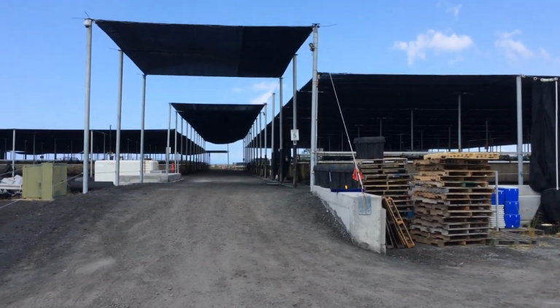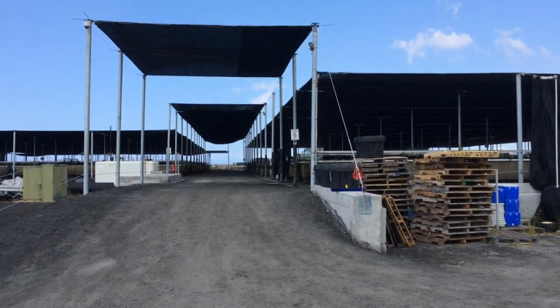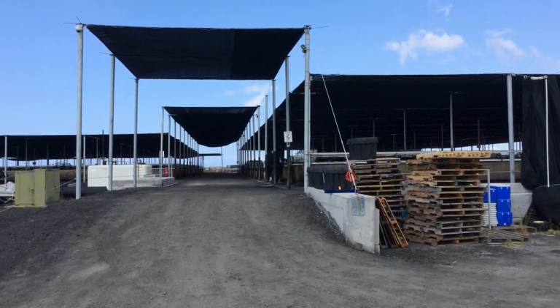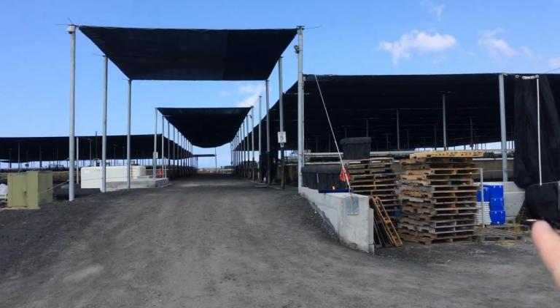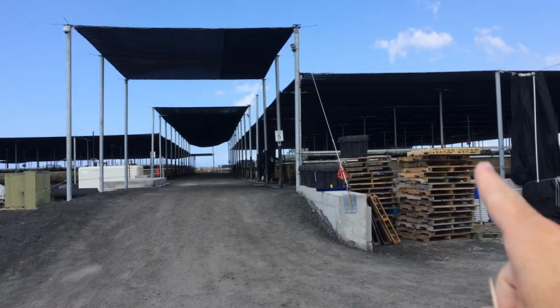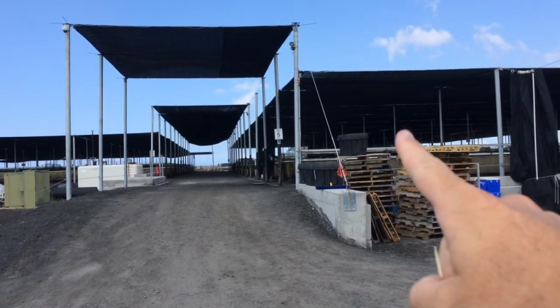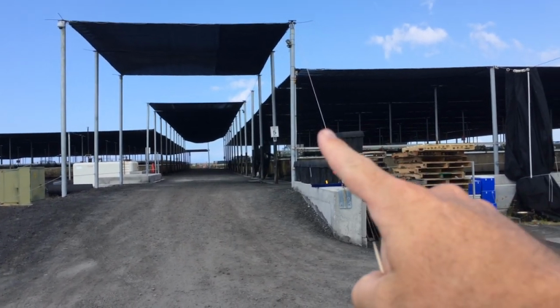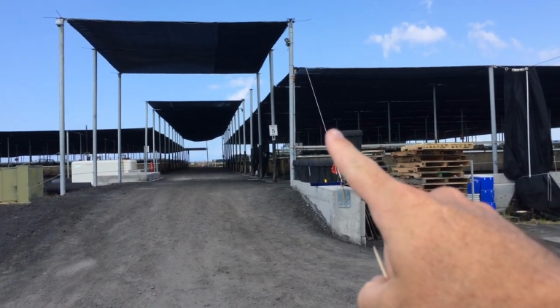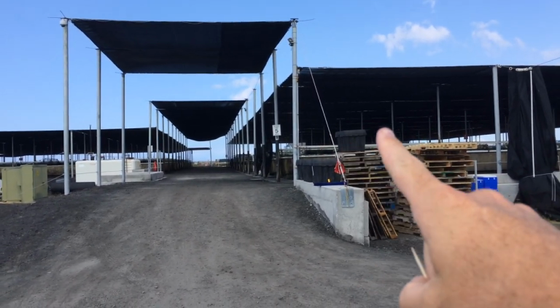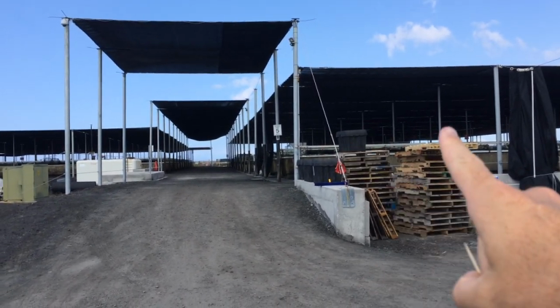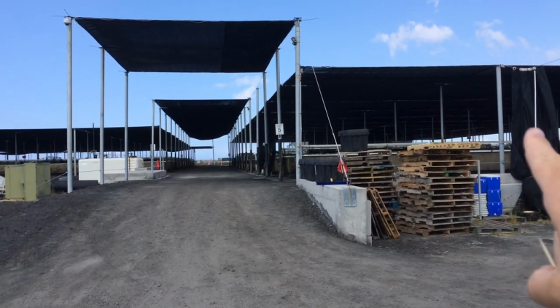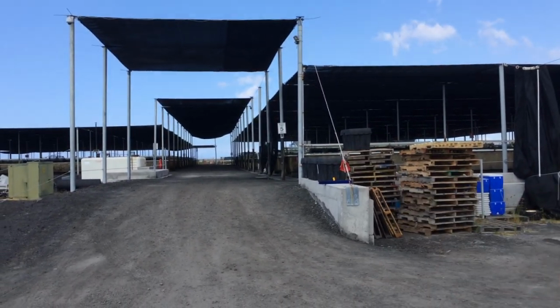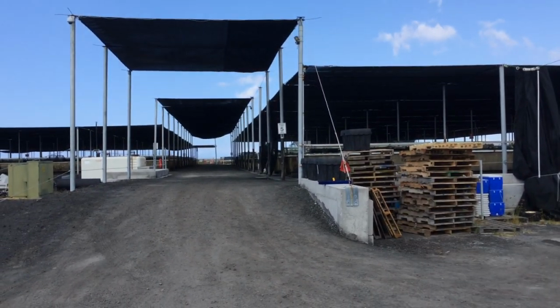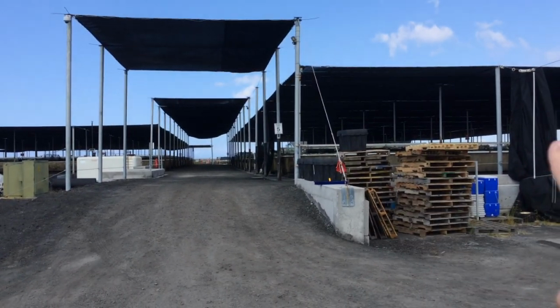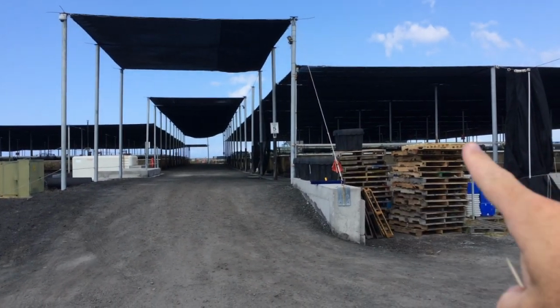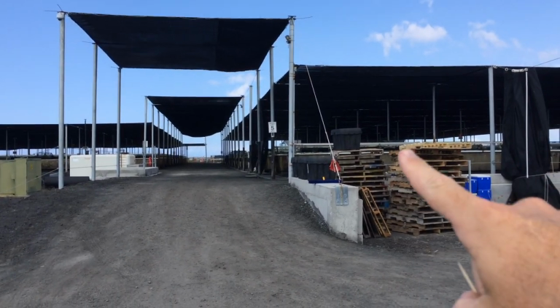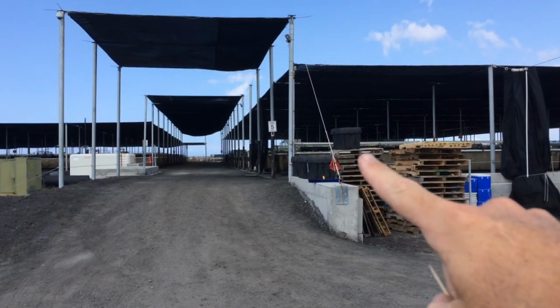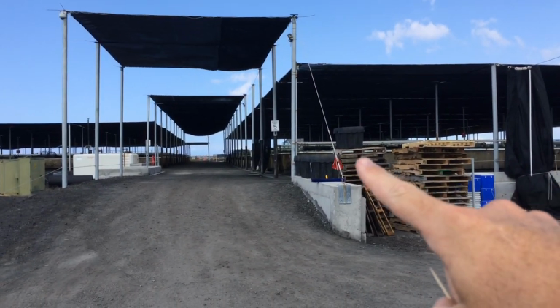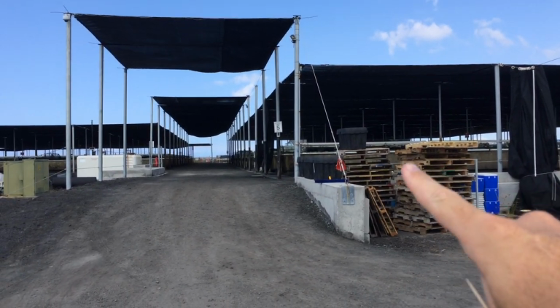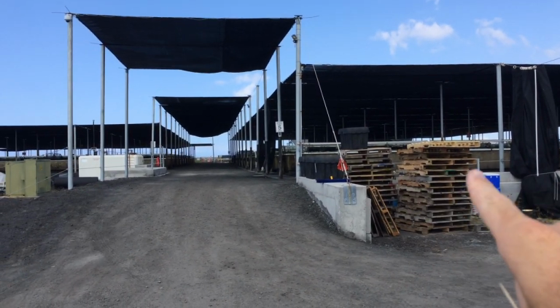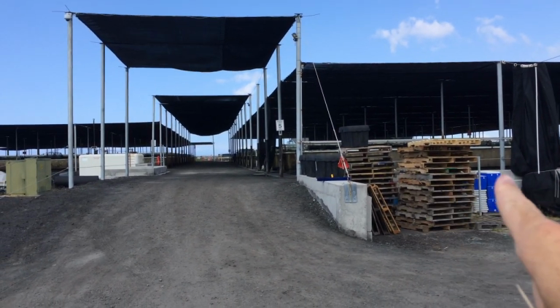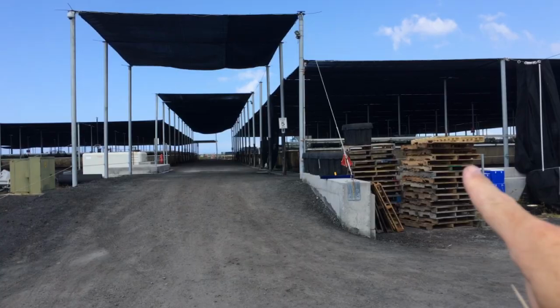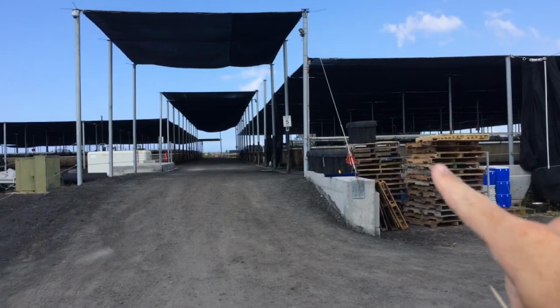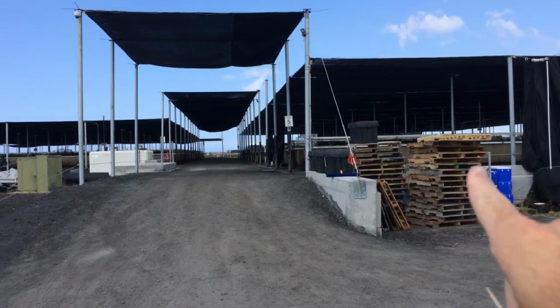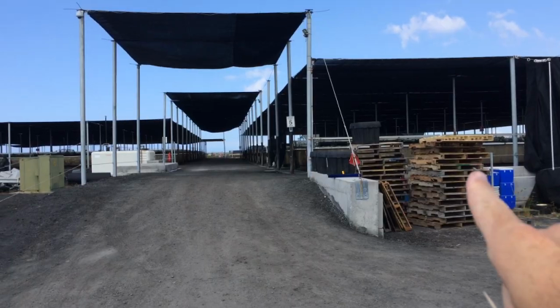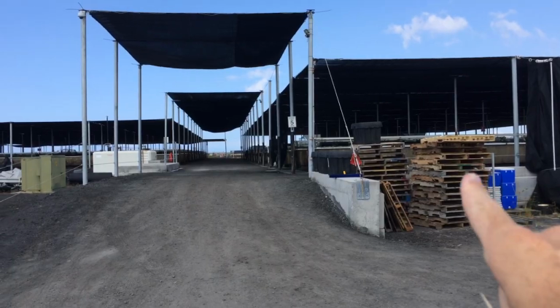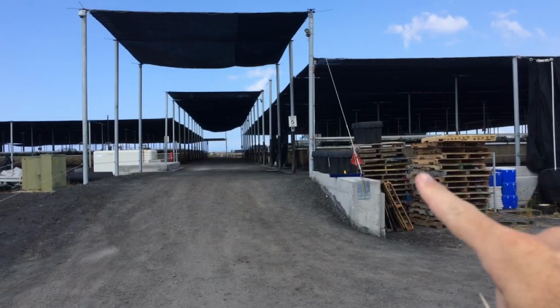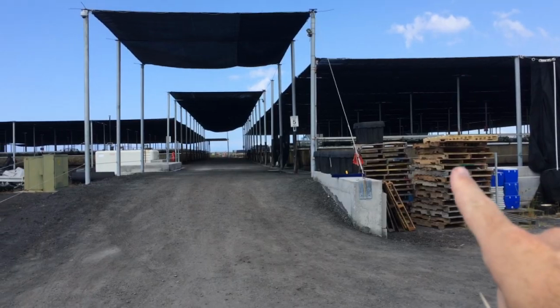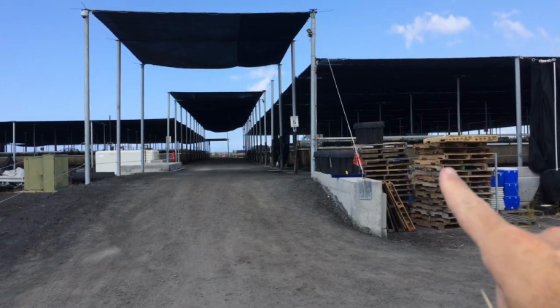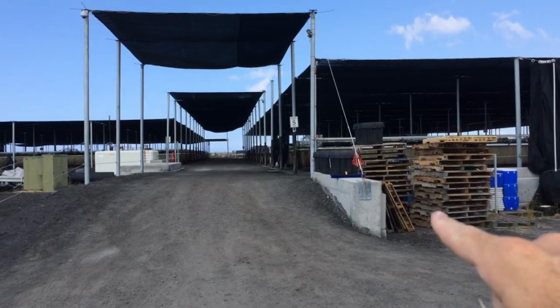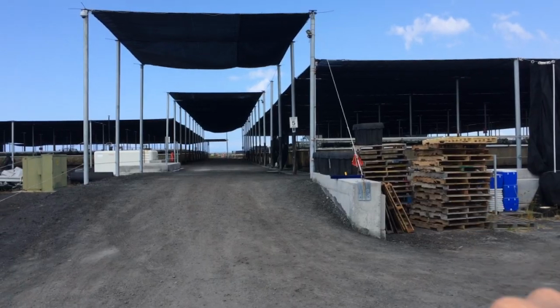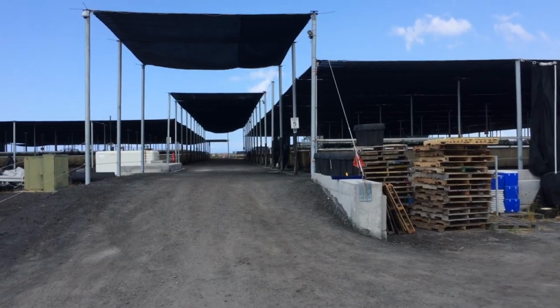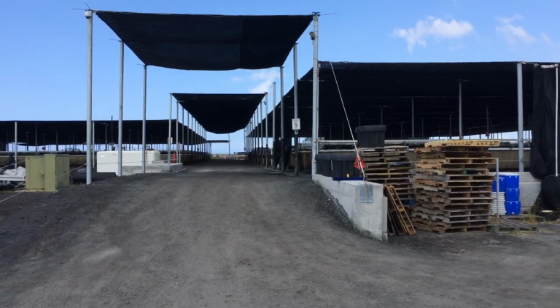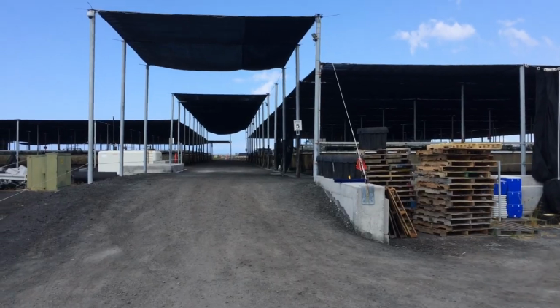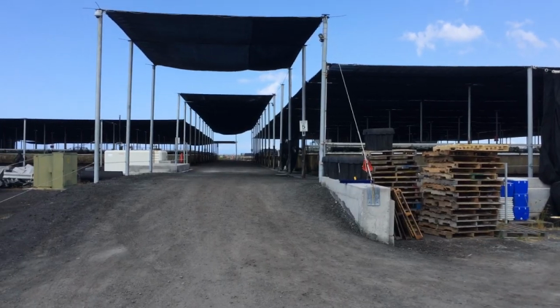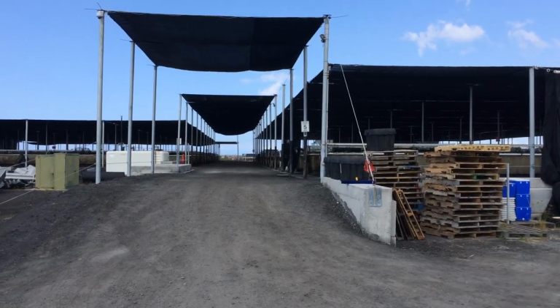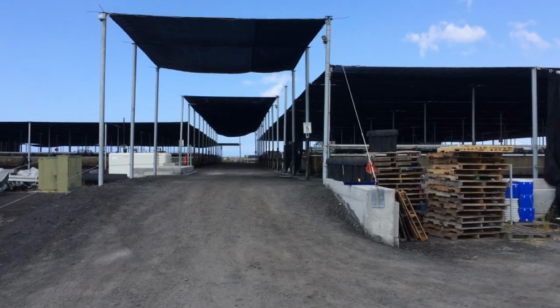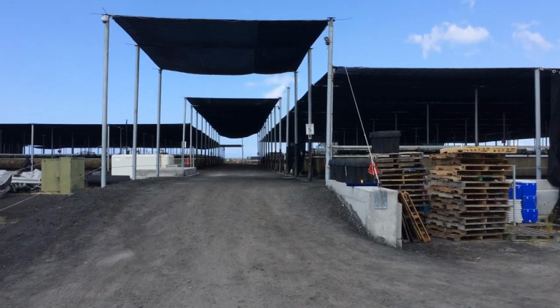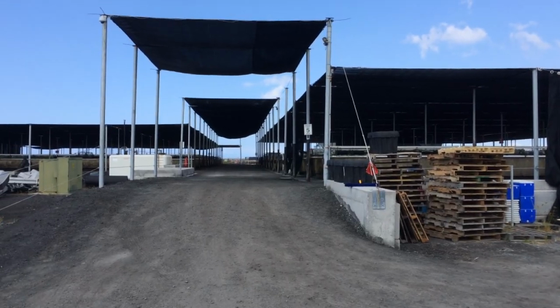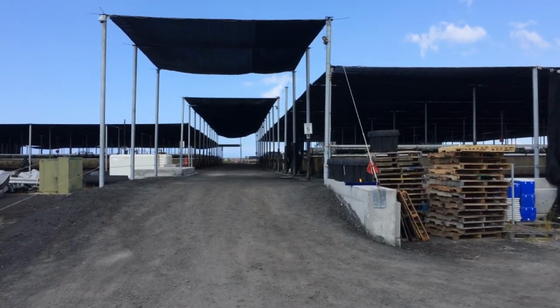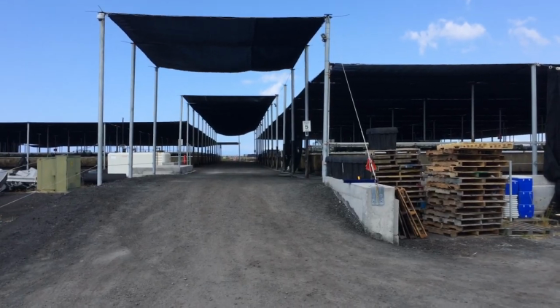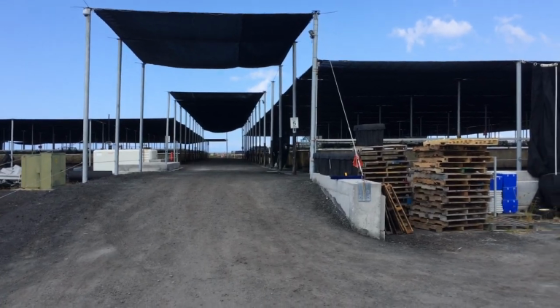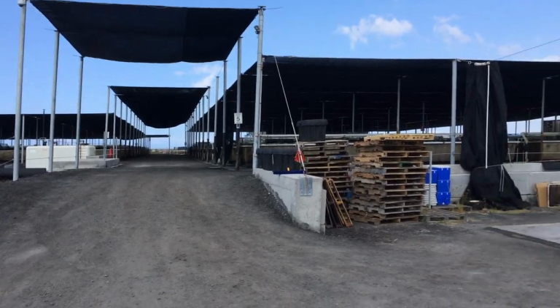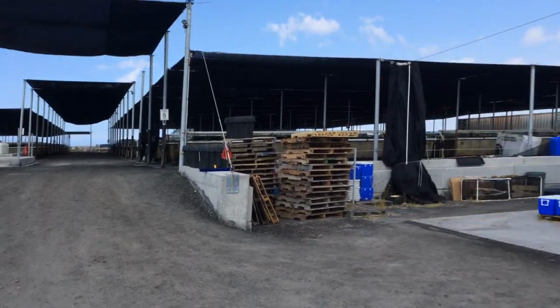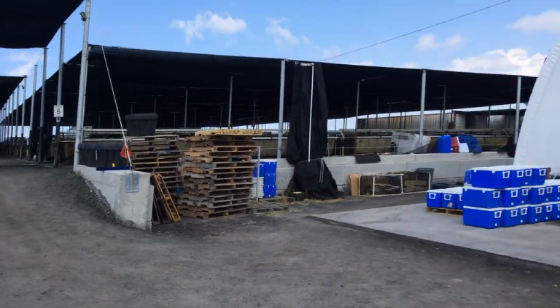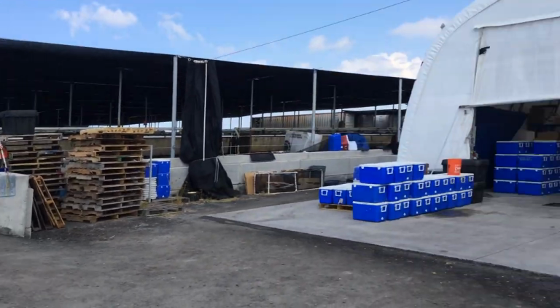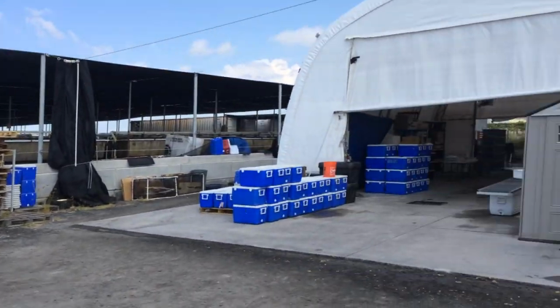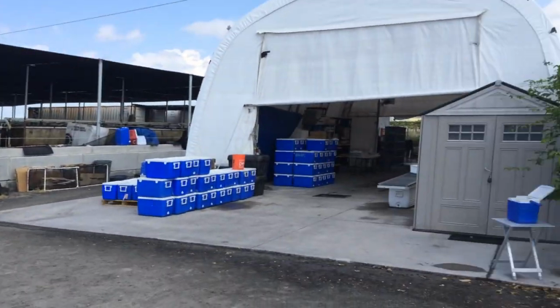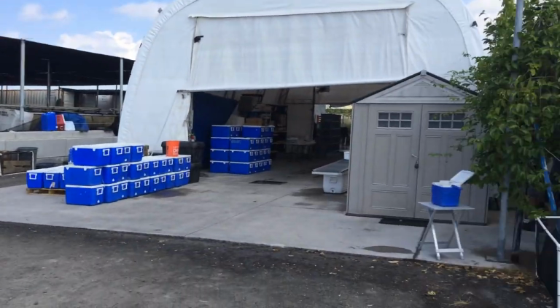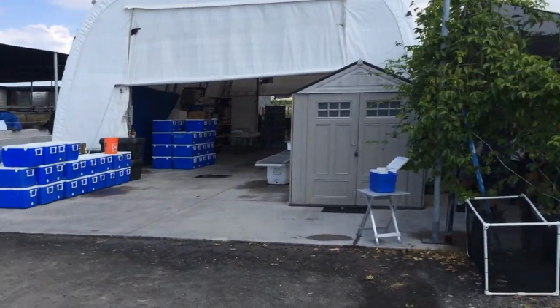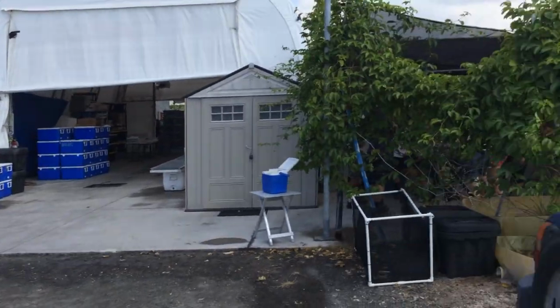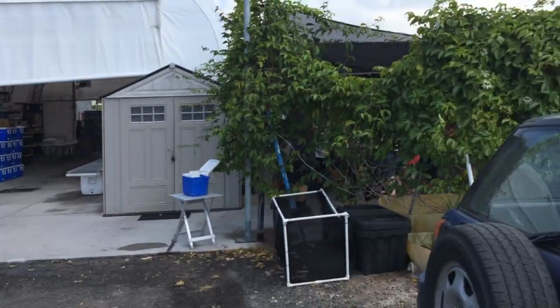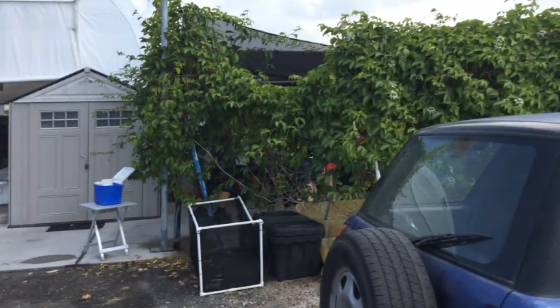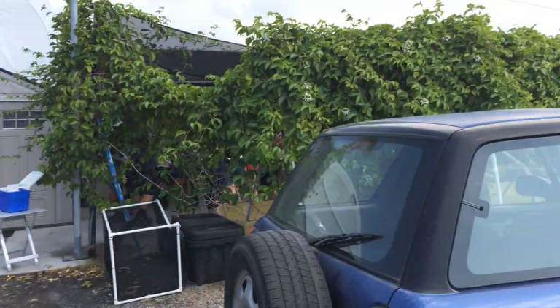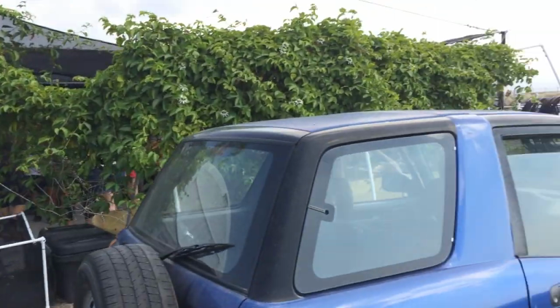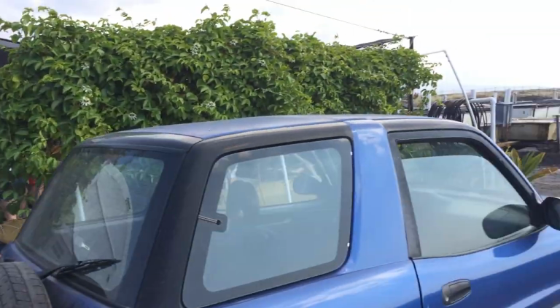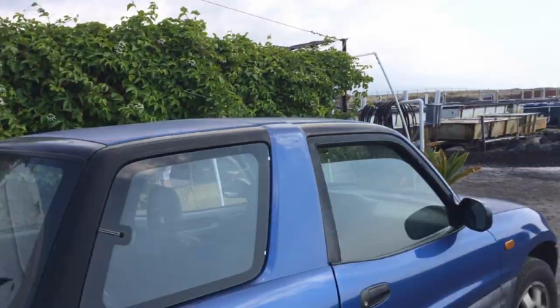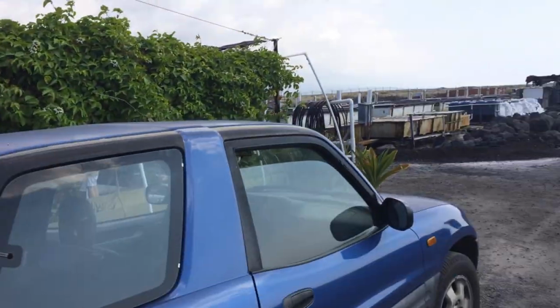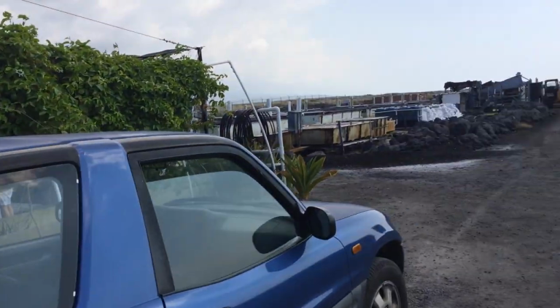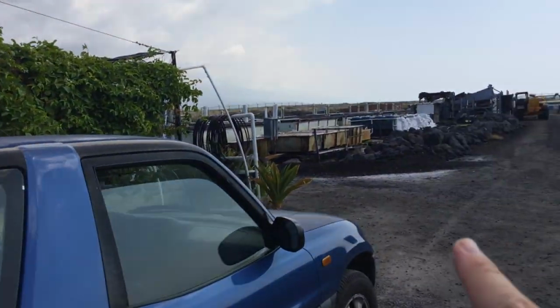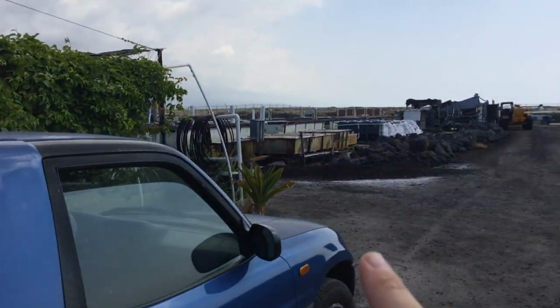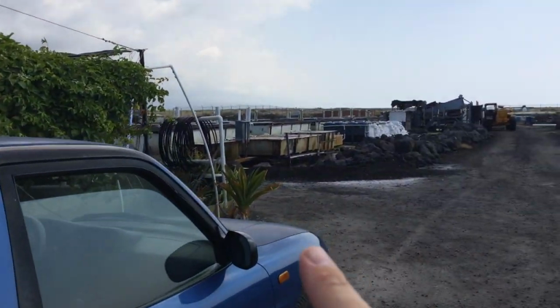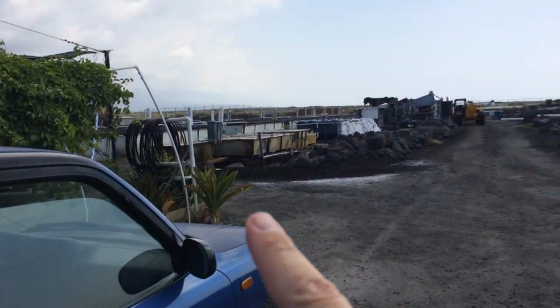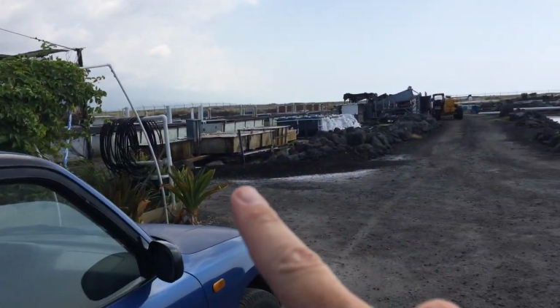All we're looking at there are the grow-up tanks — the small ones, up to 24 months or so. The larger grow-up tanks are out here.